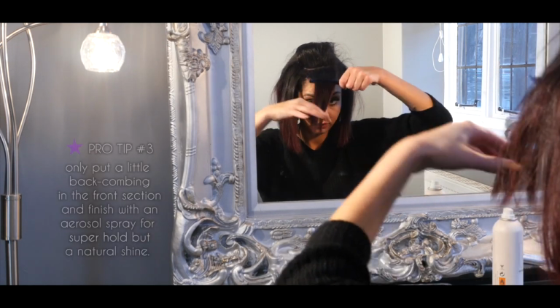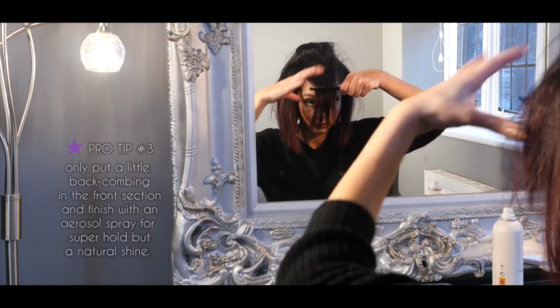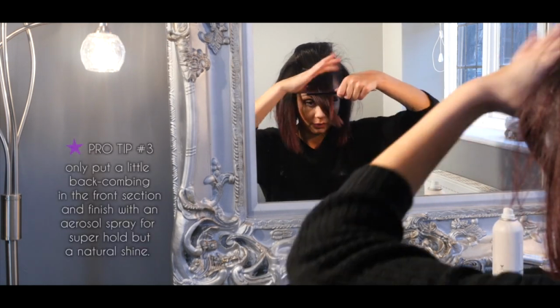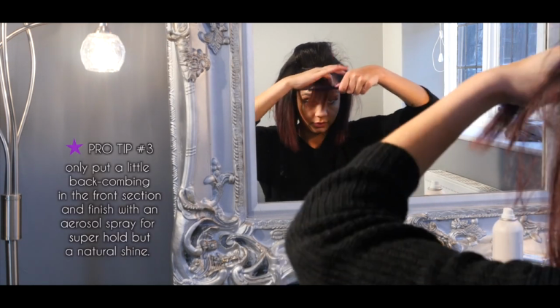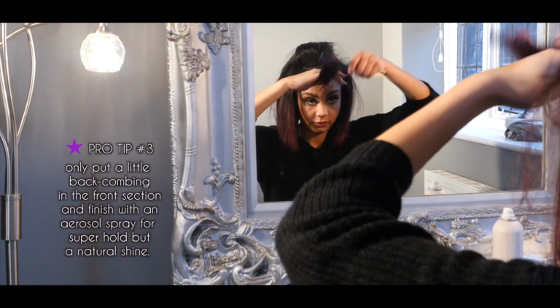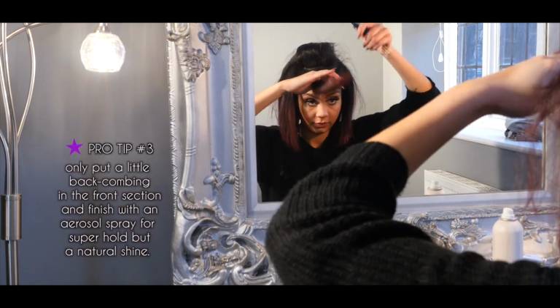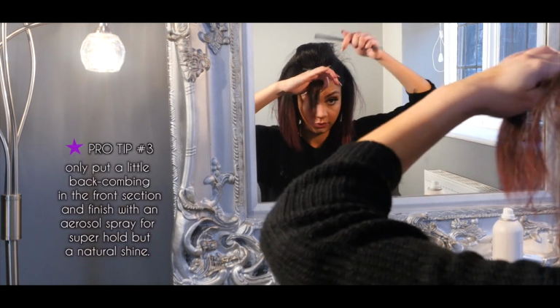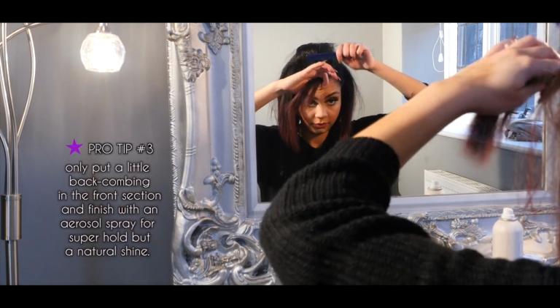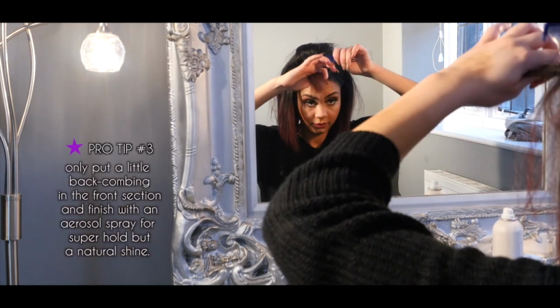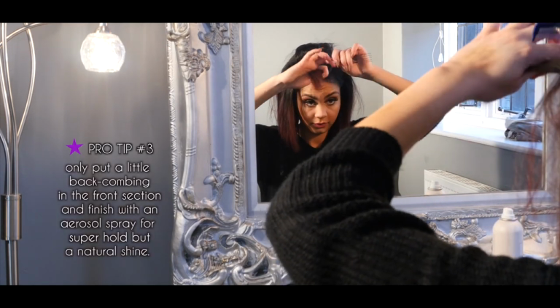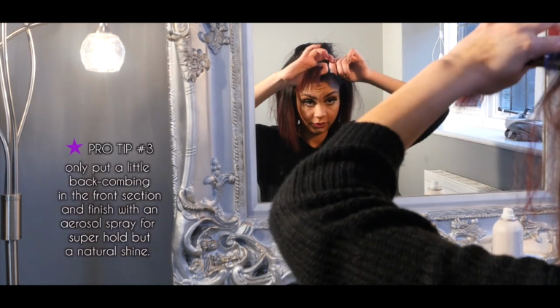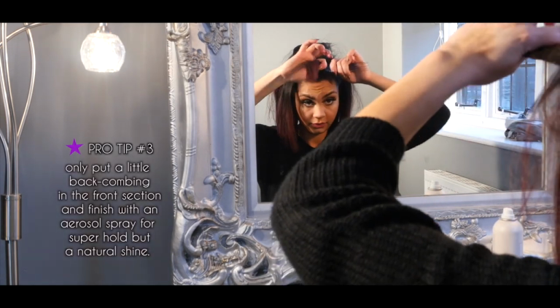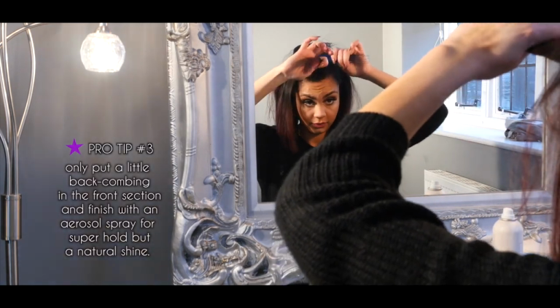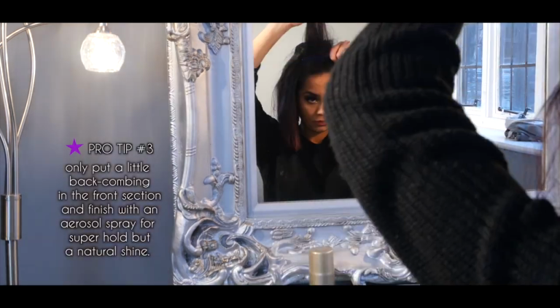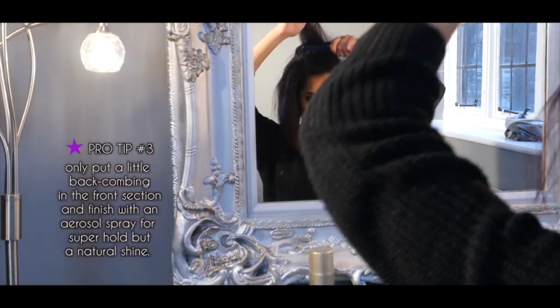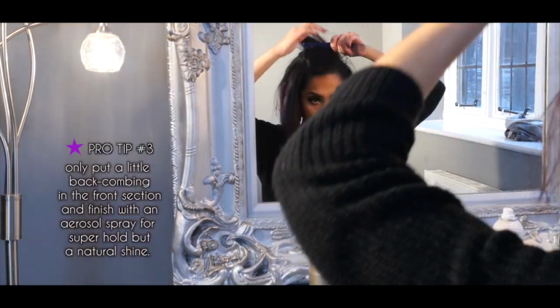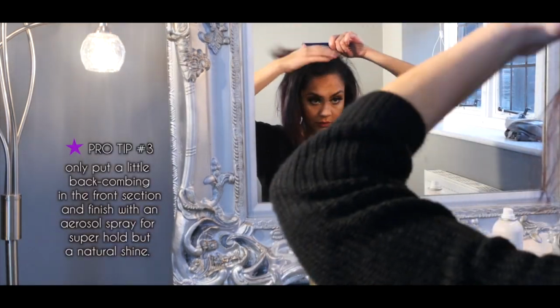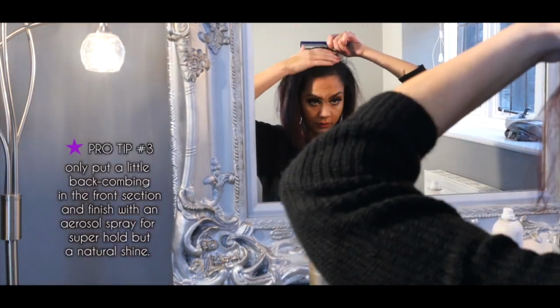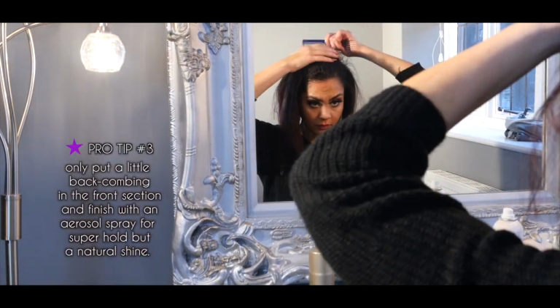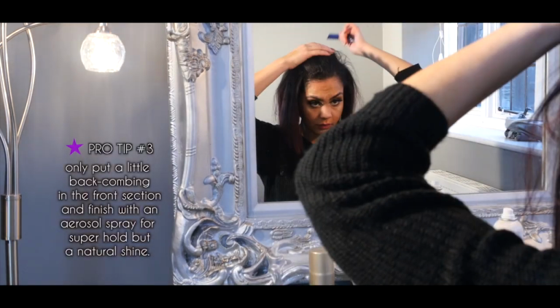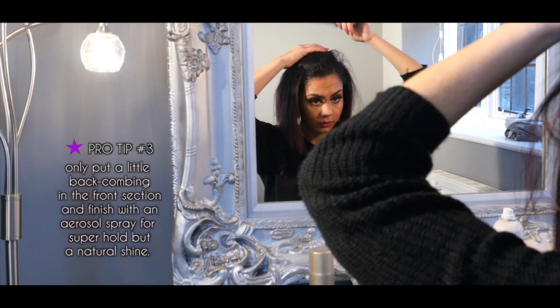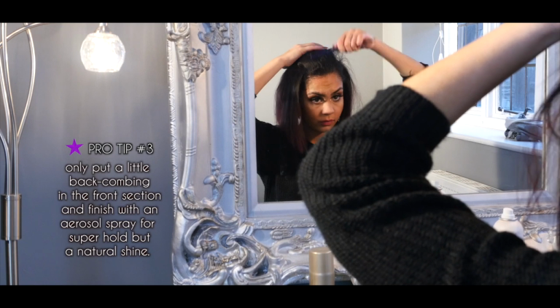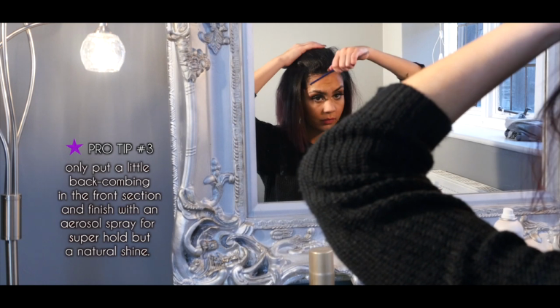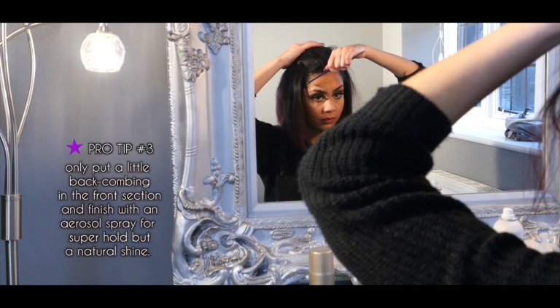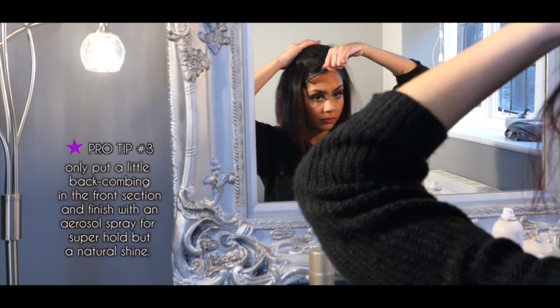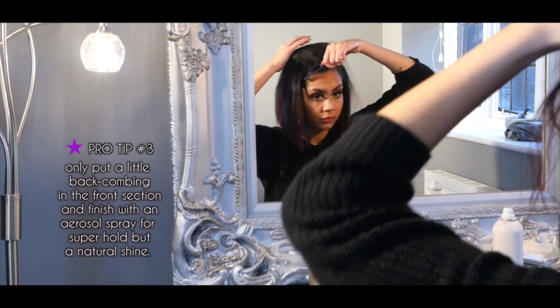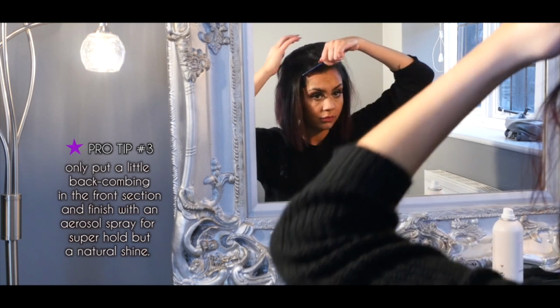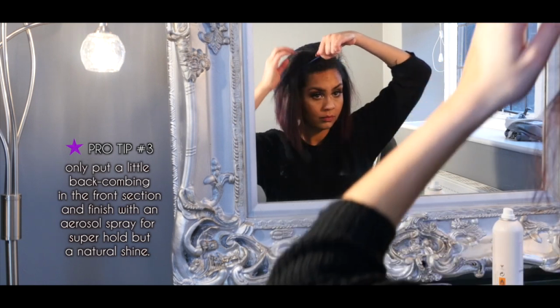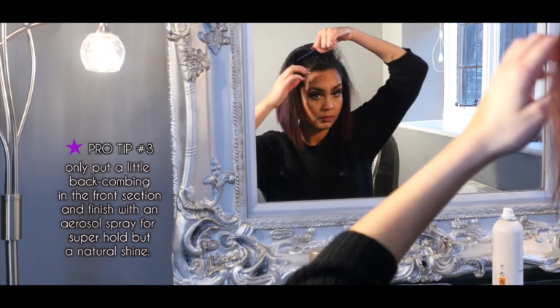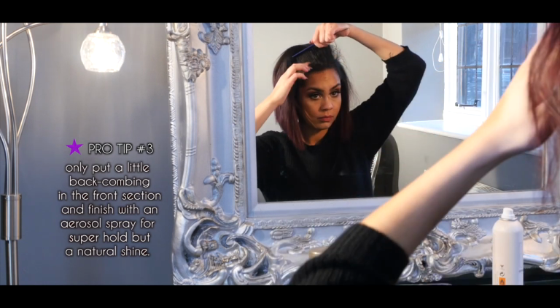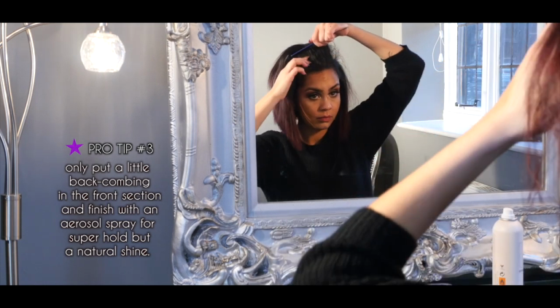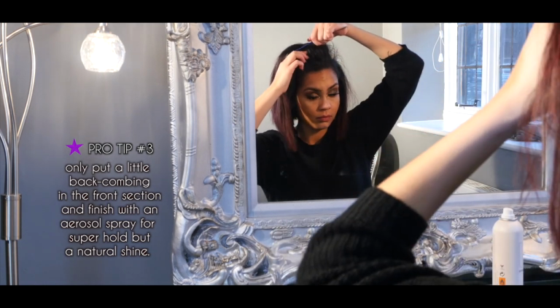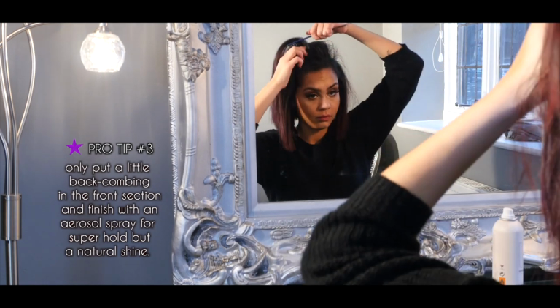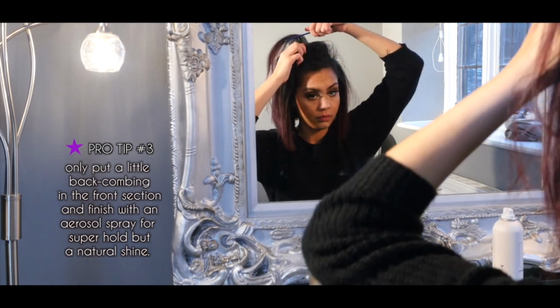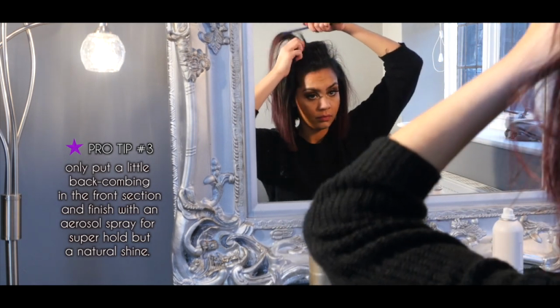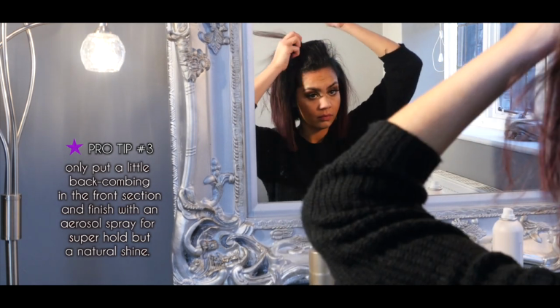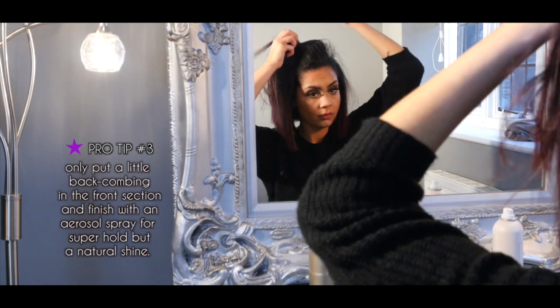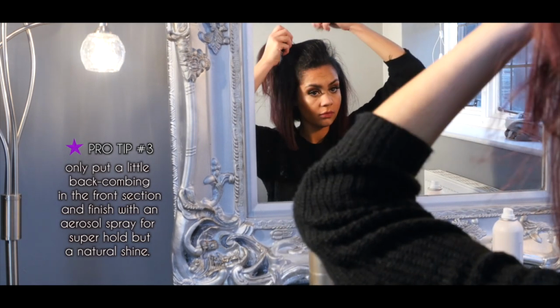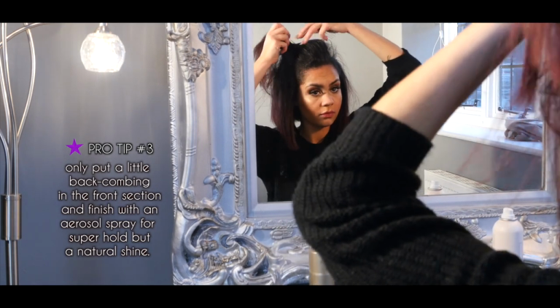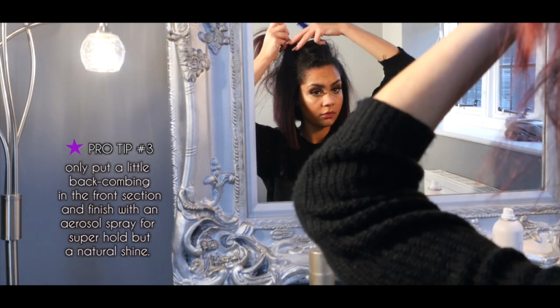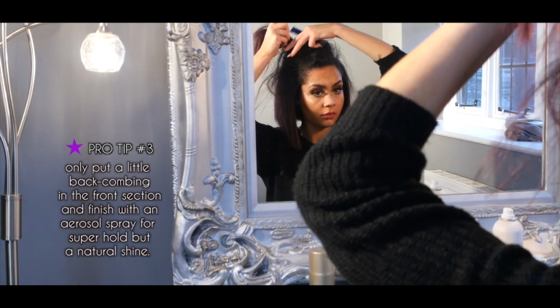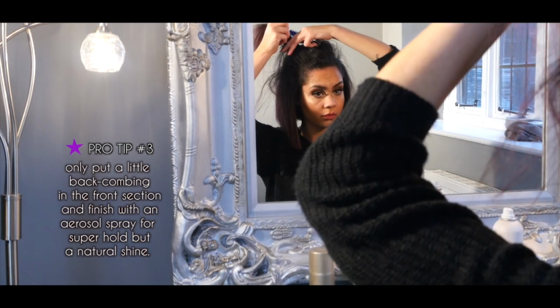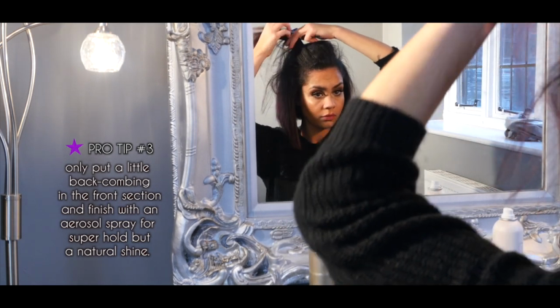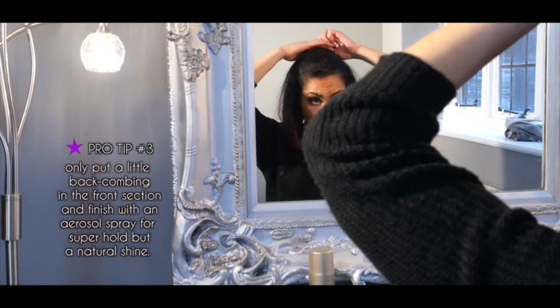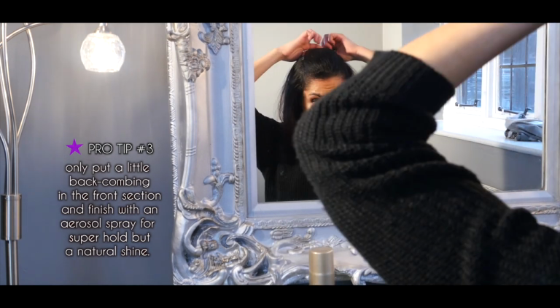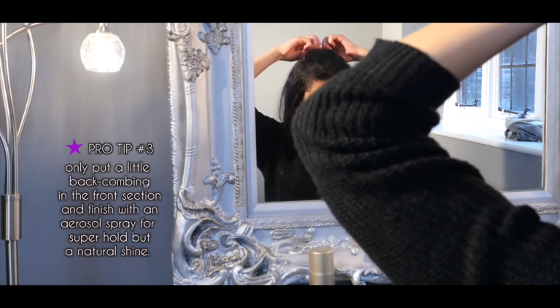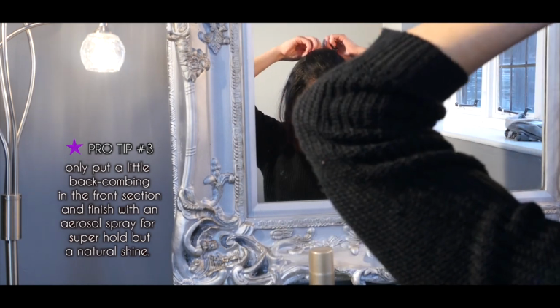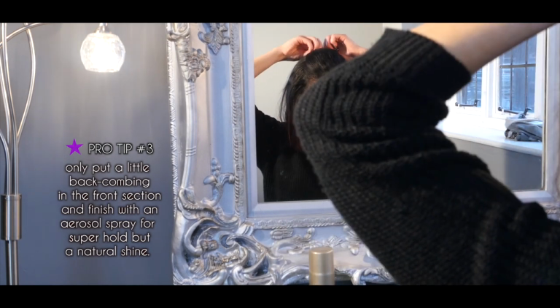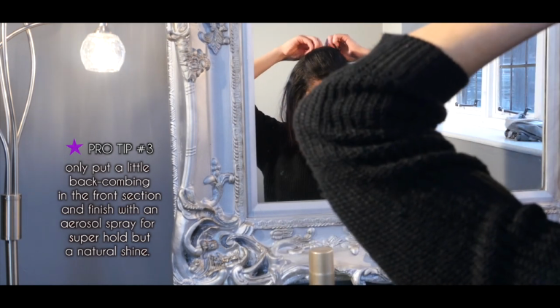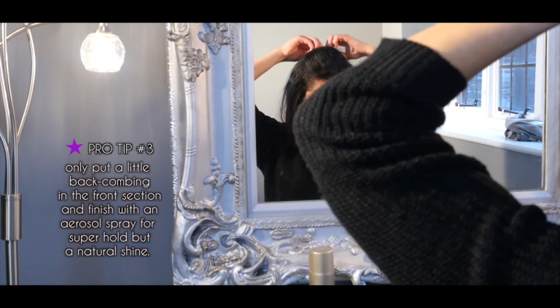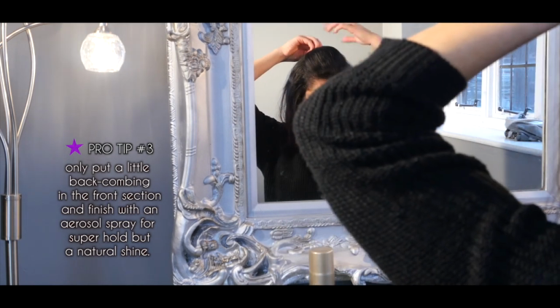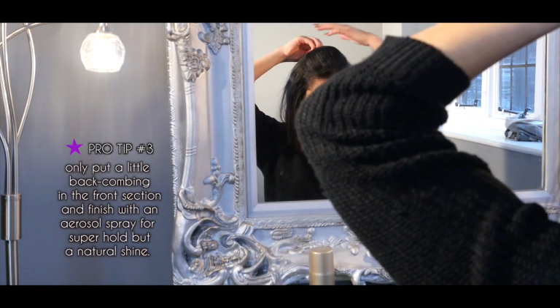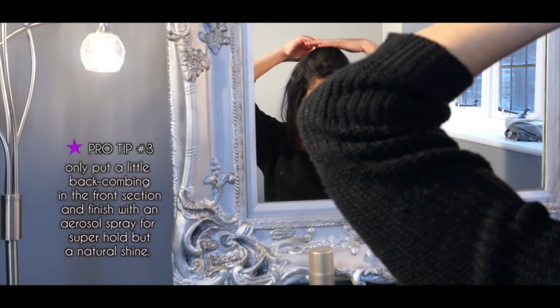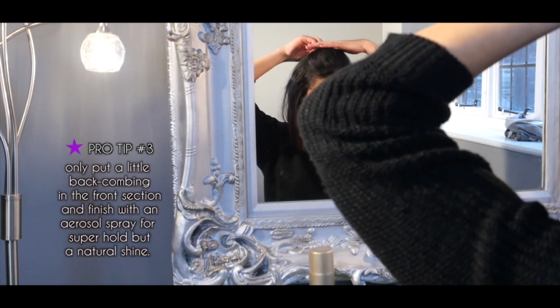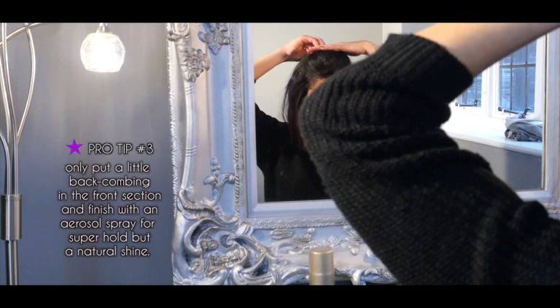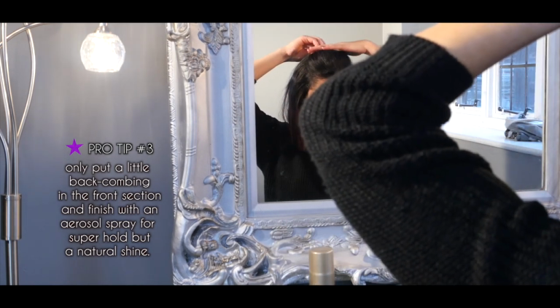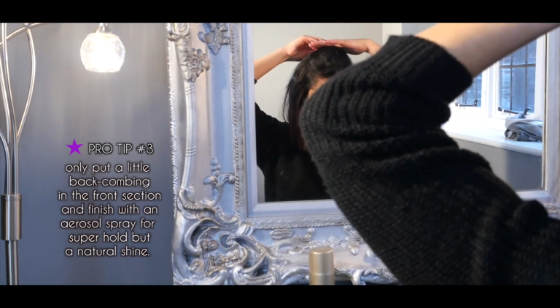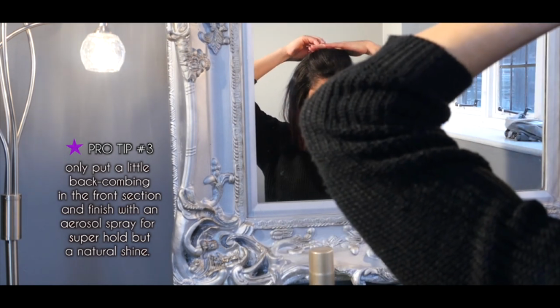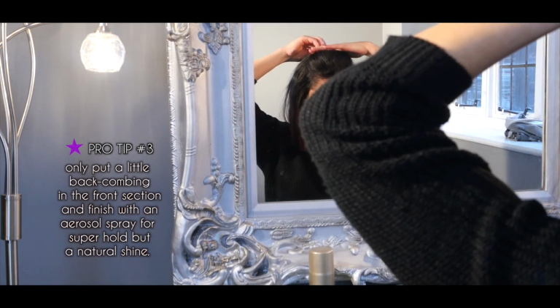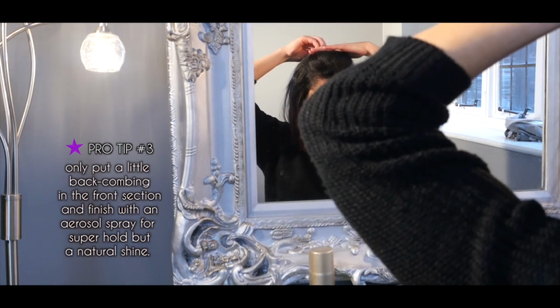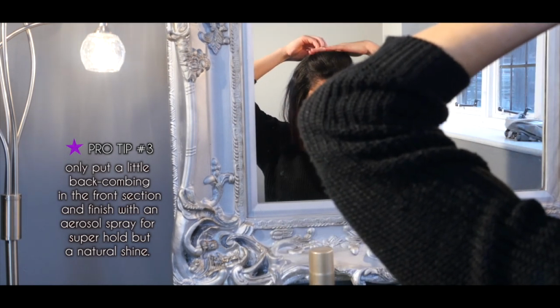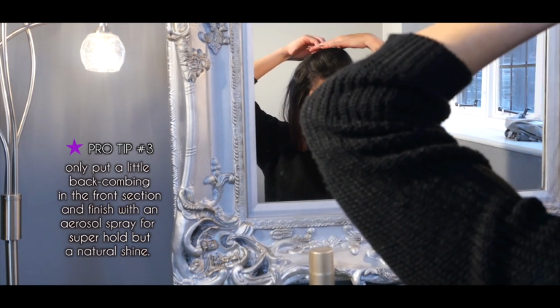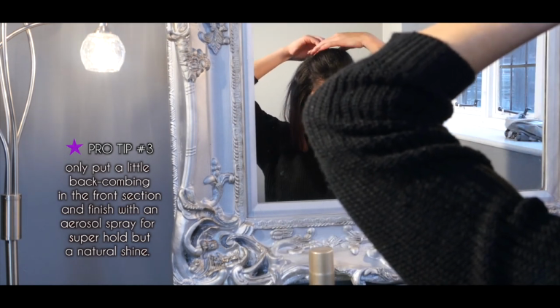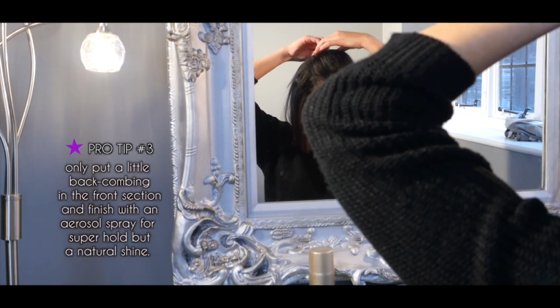Only put a little backcombing in the front section and finish with an aerosol spray with a super hold but a natural shine.